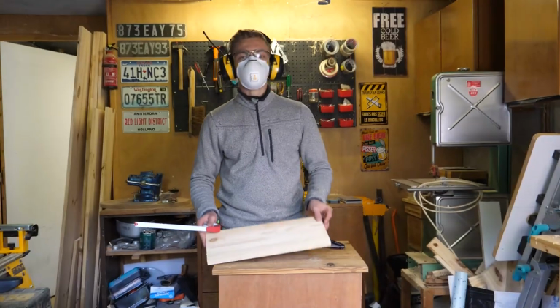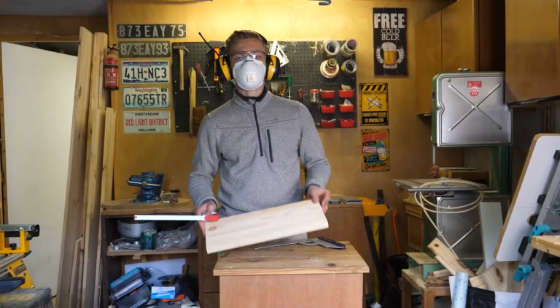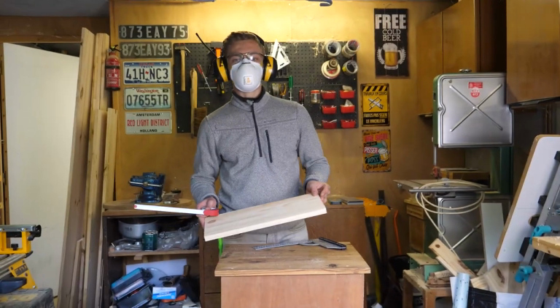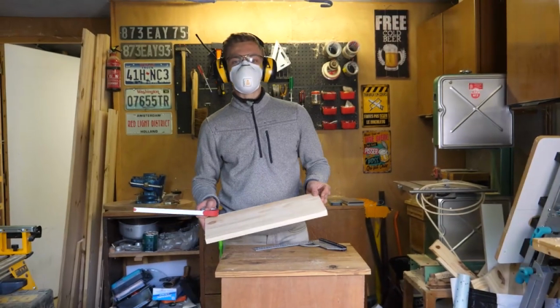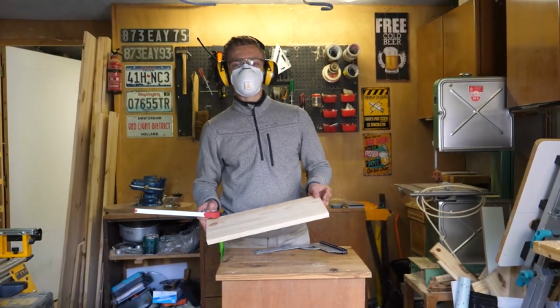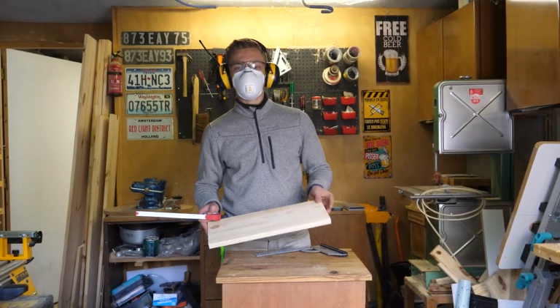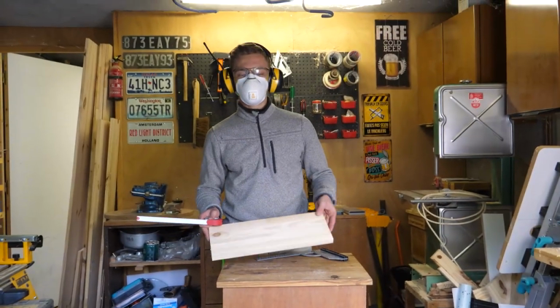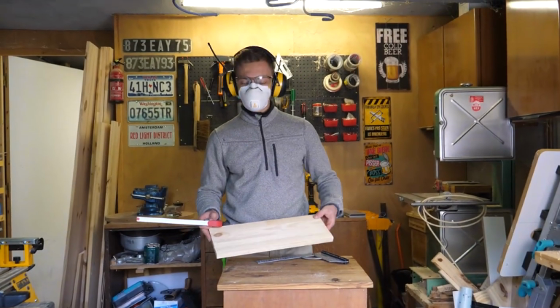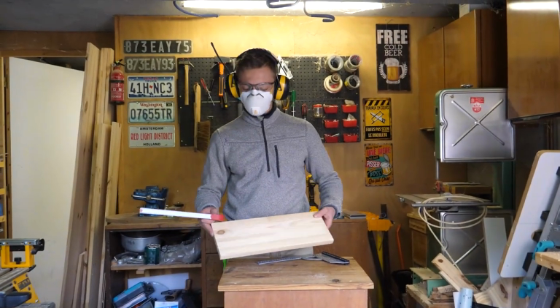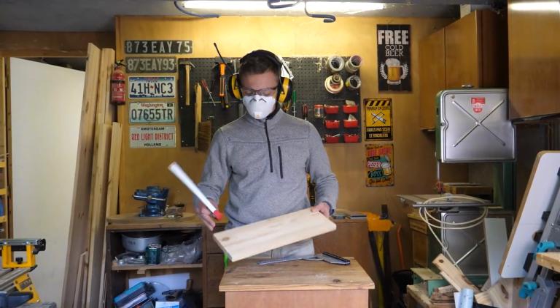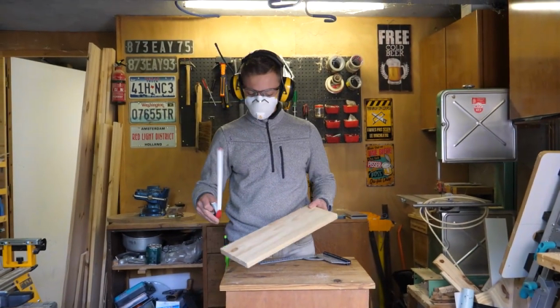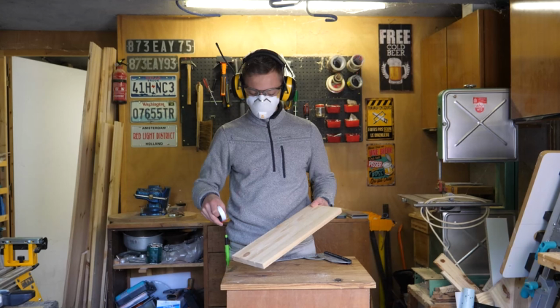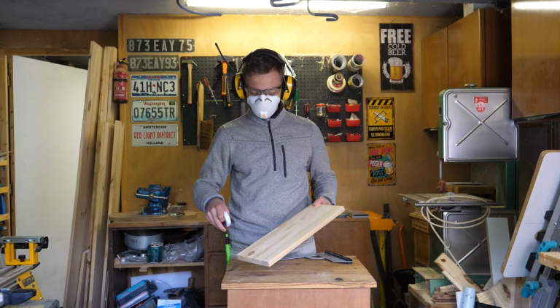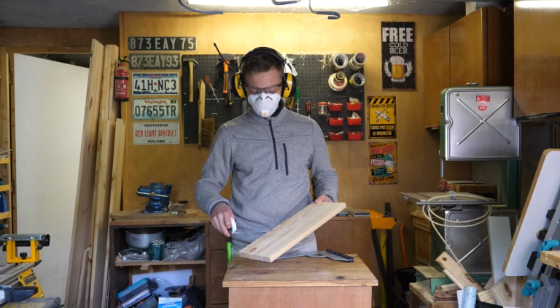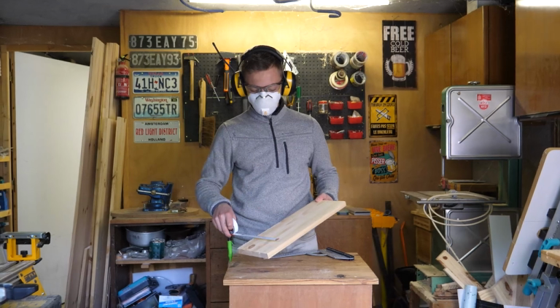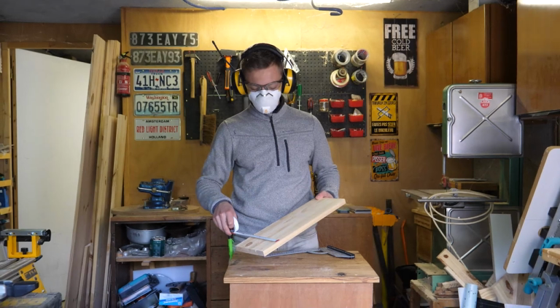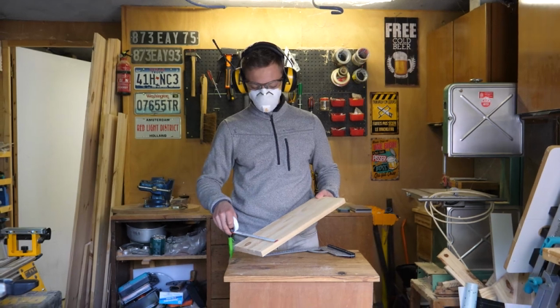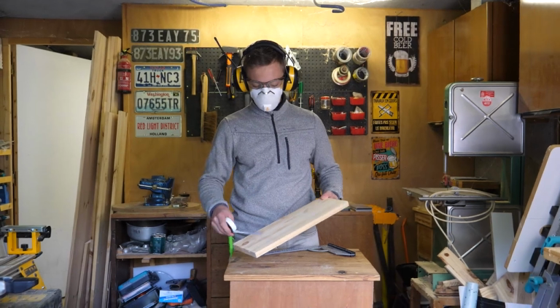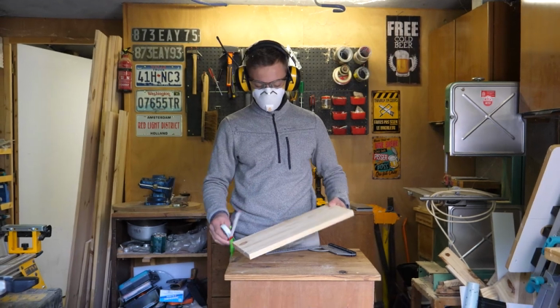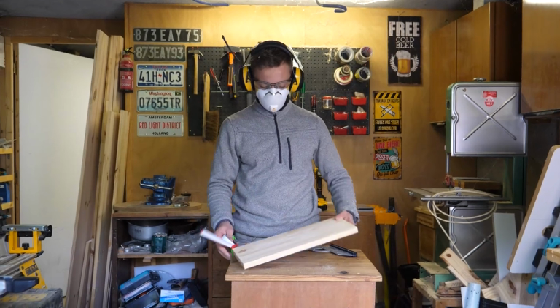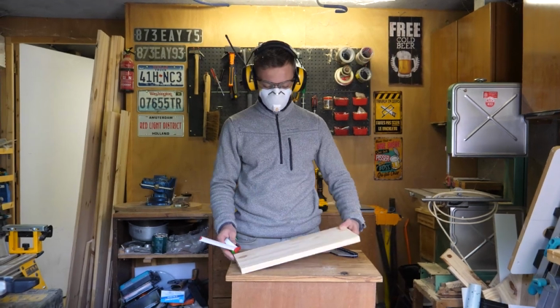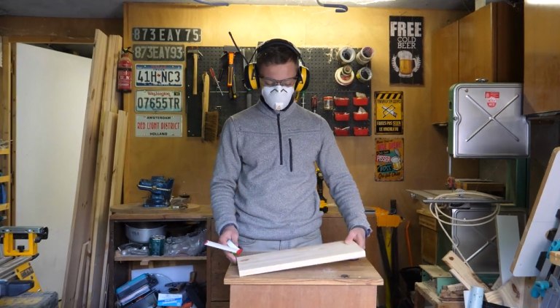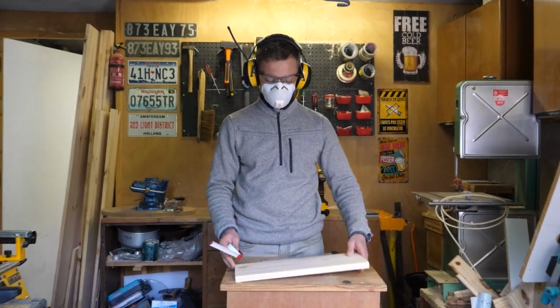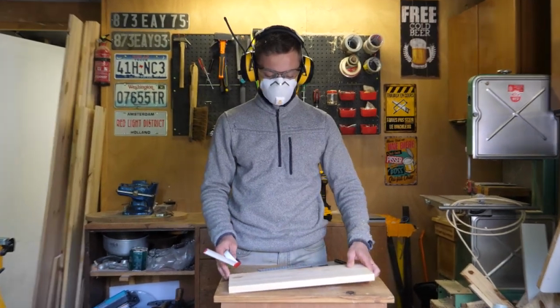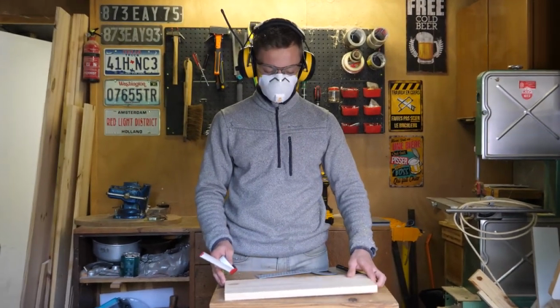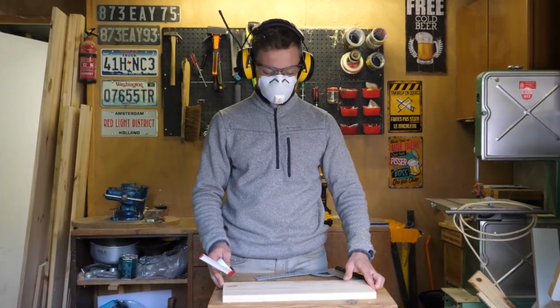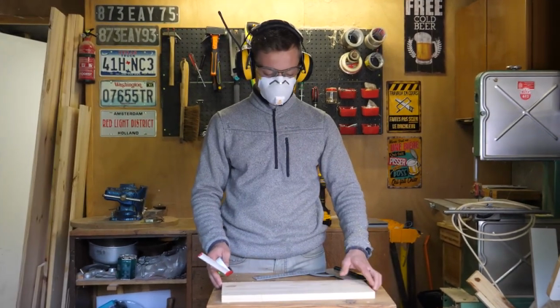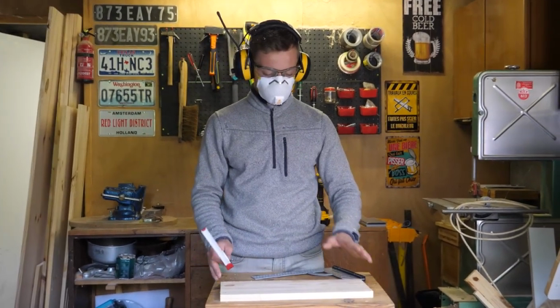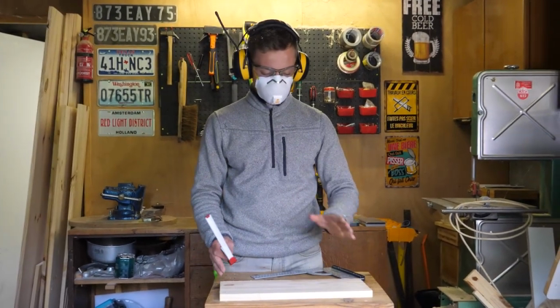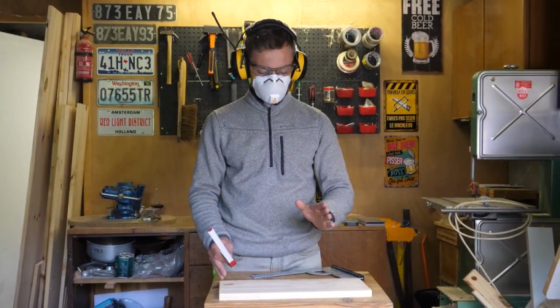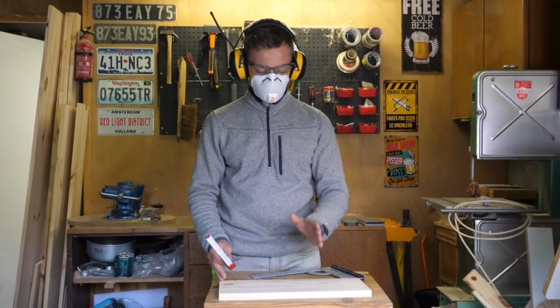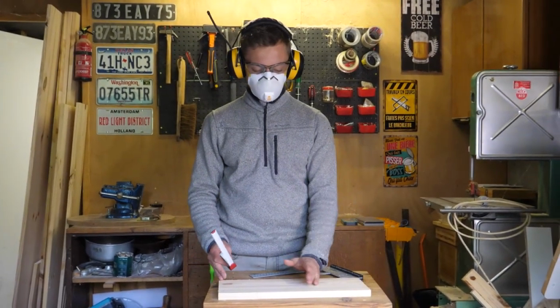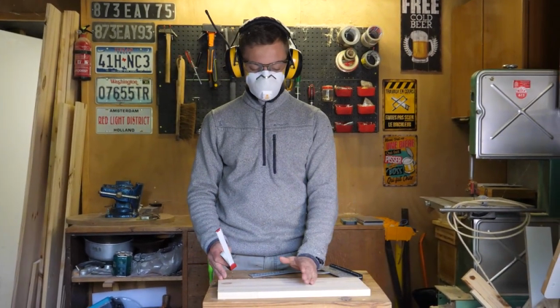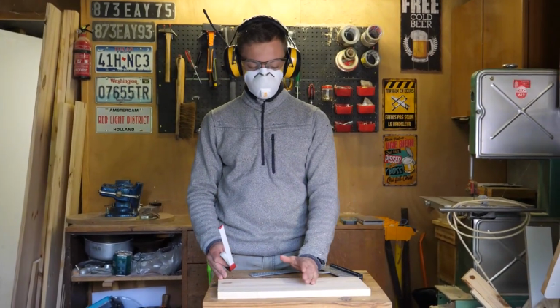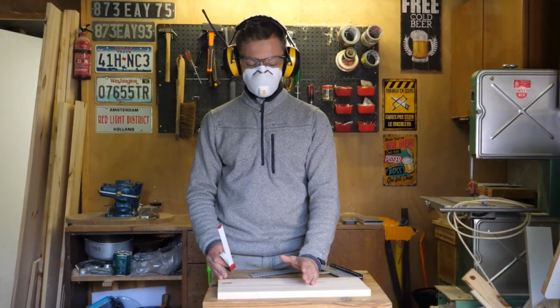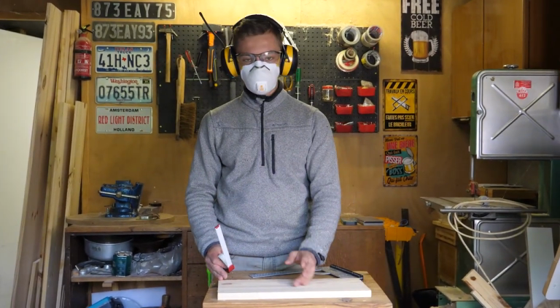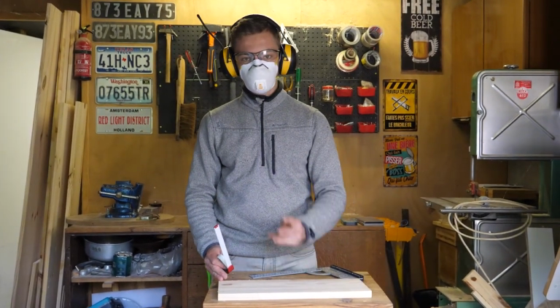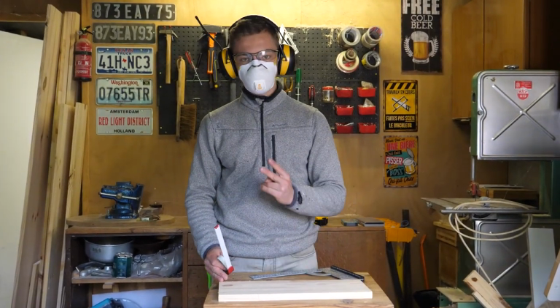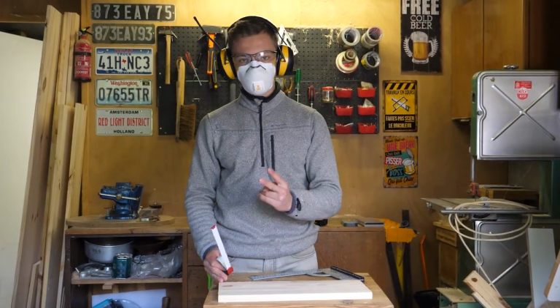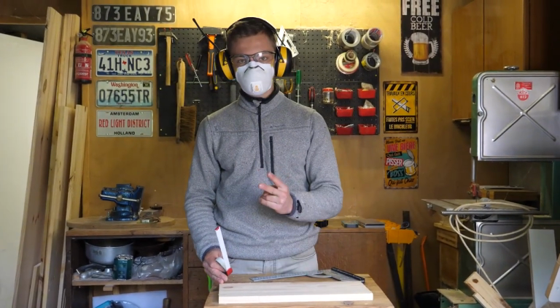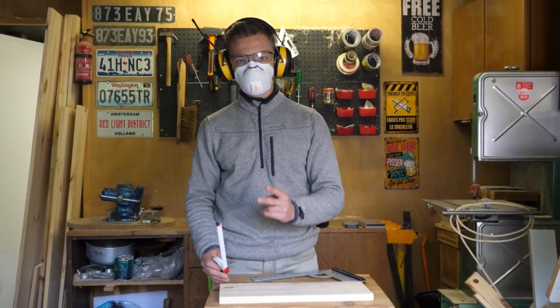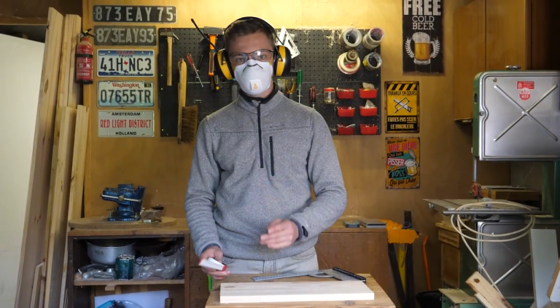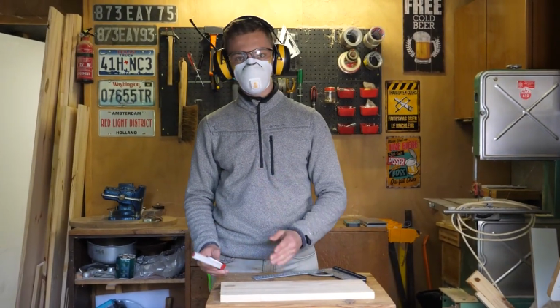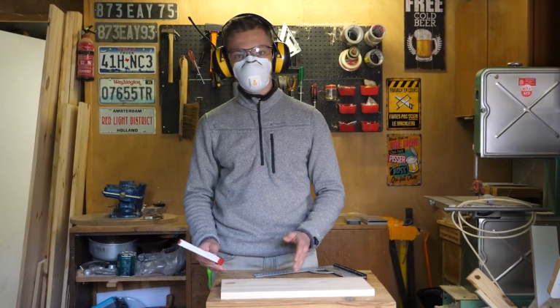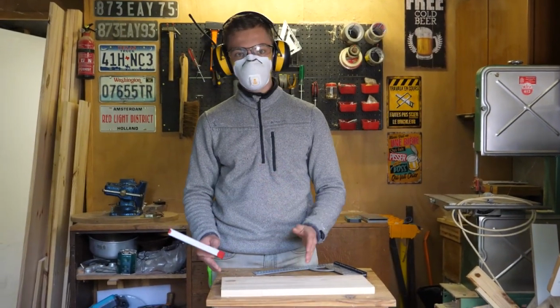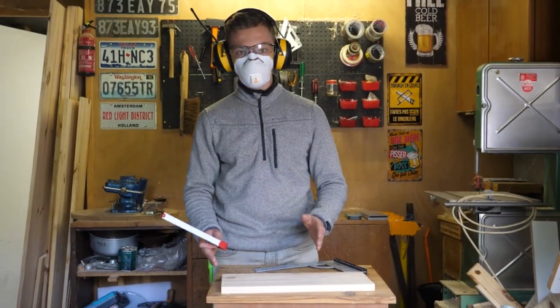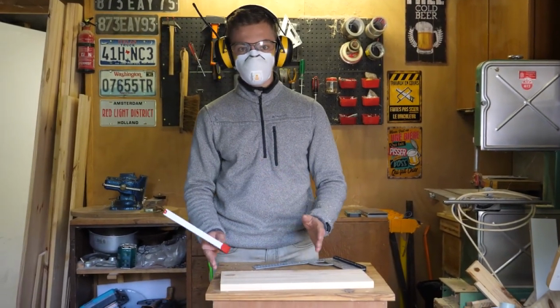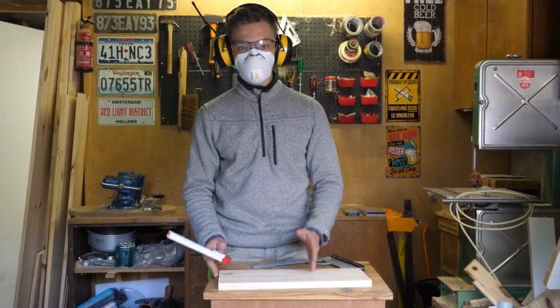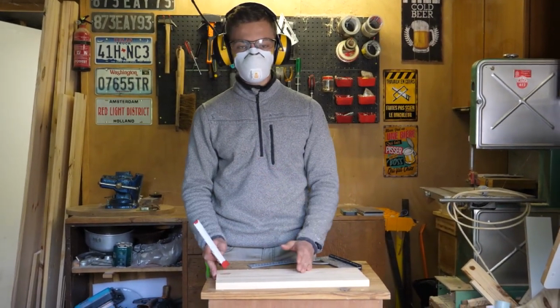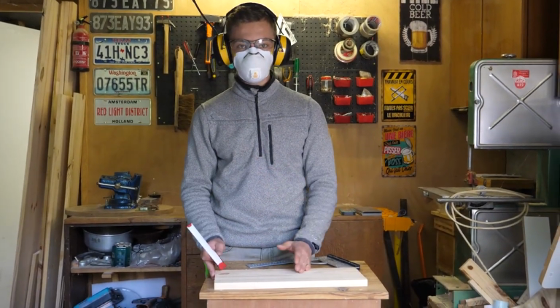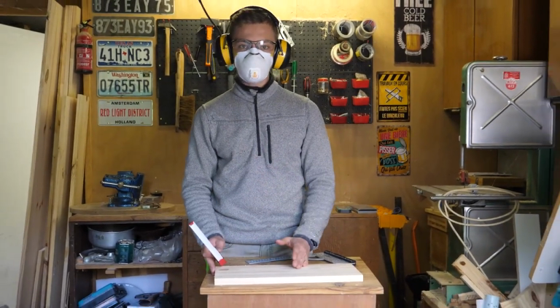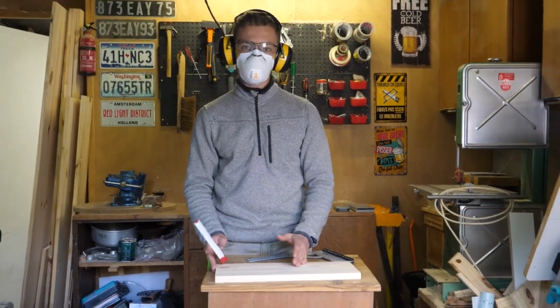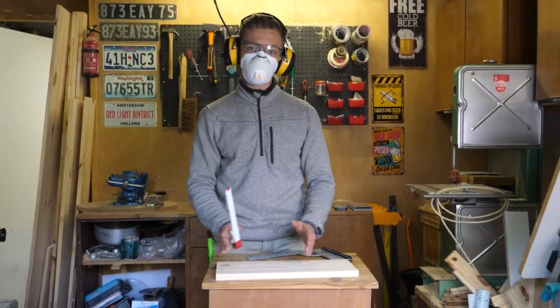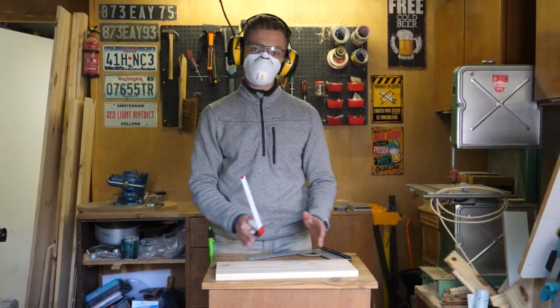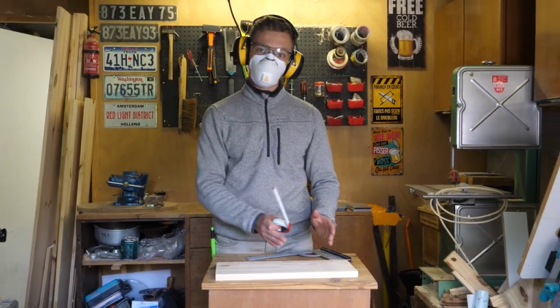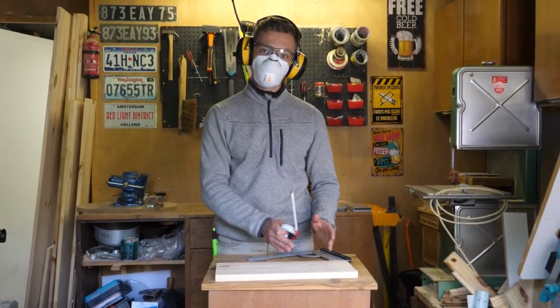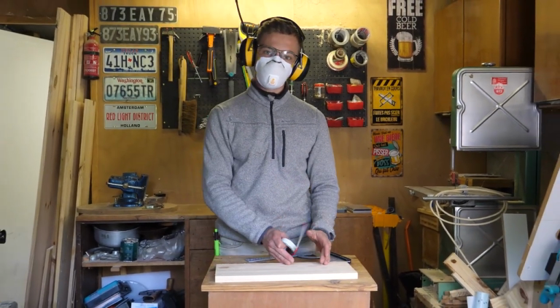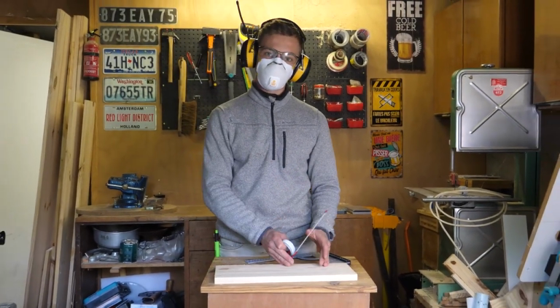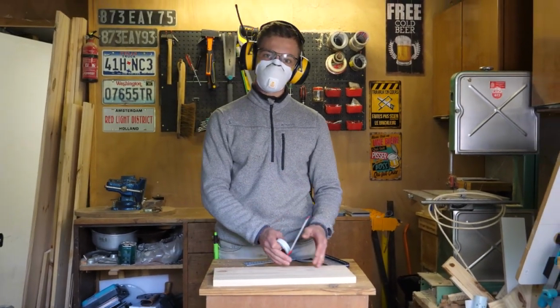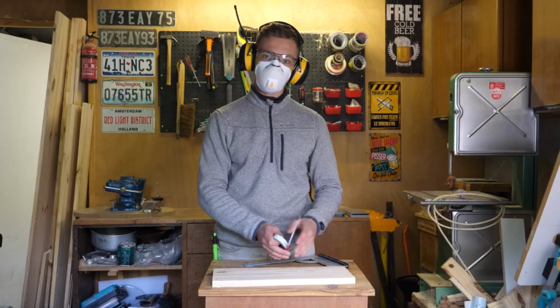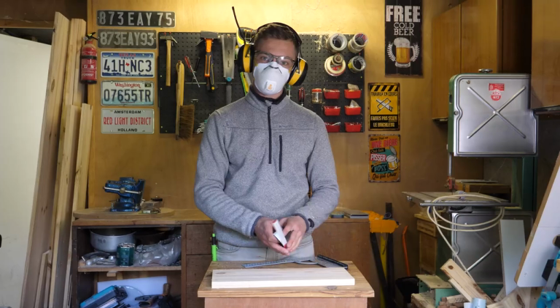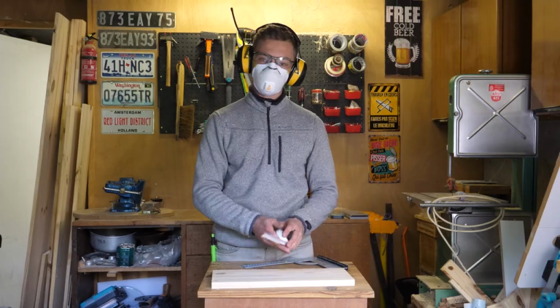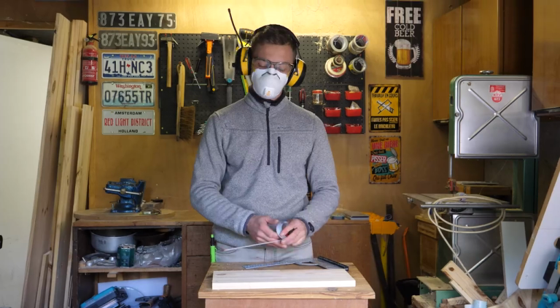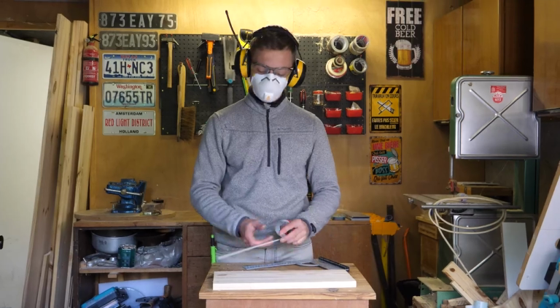The next step is the cut. The offcut is about 15 cm wide — I'm going to cut it into two sections: one of 20 cm and one of 5 cm.